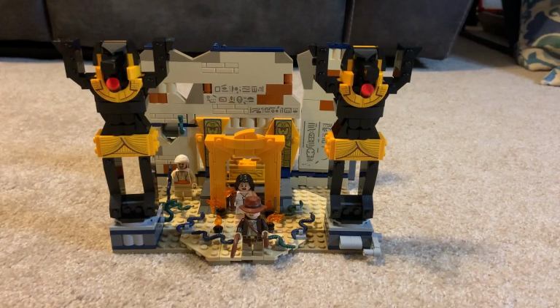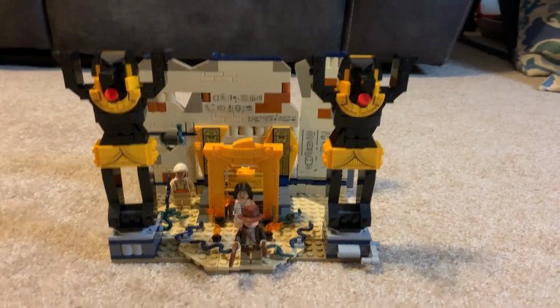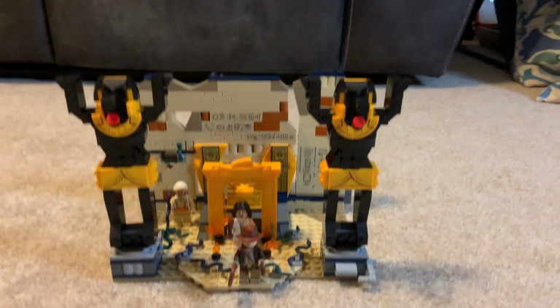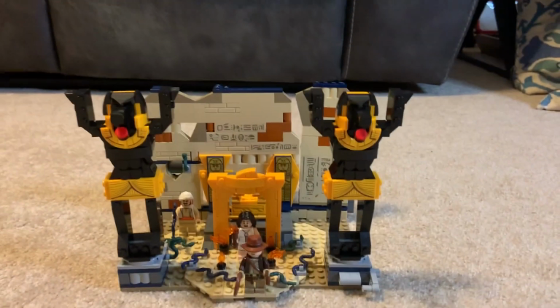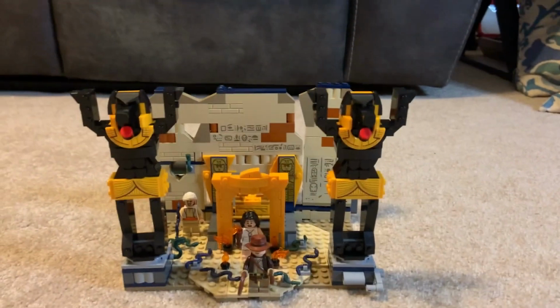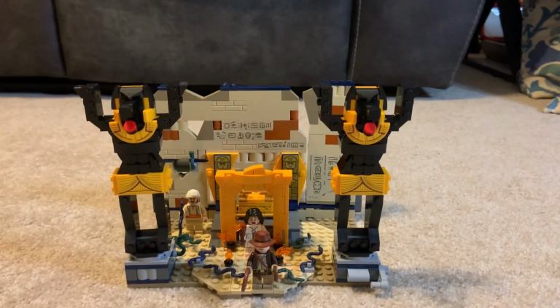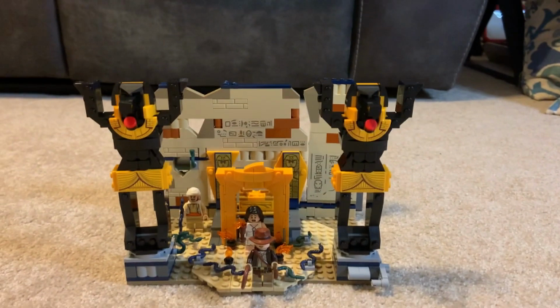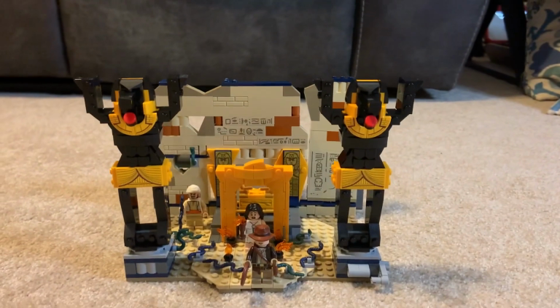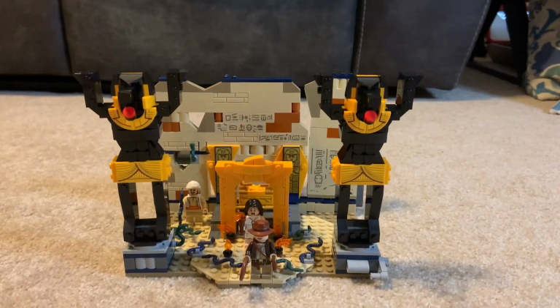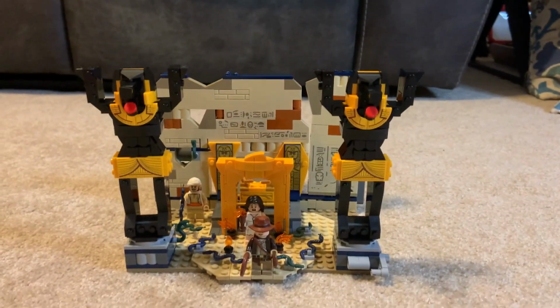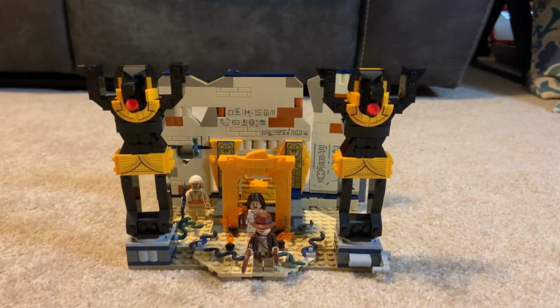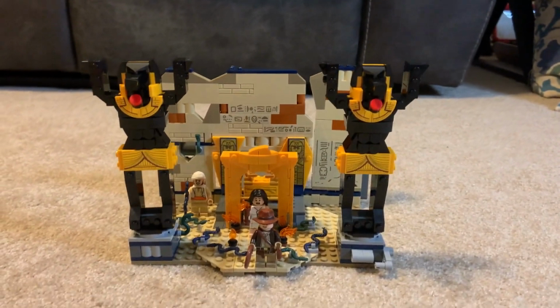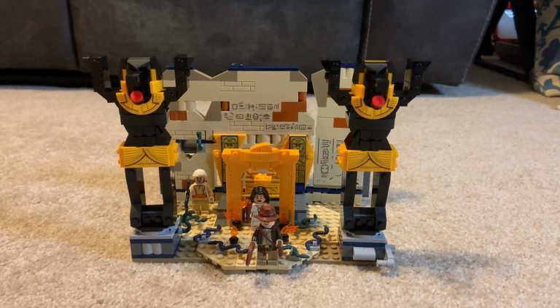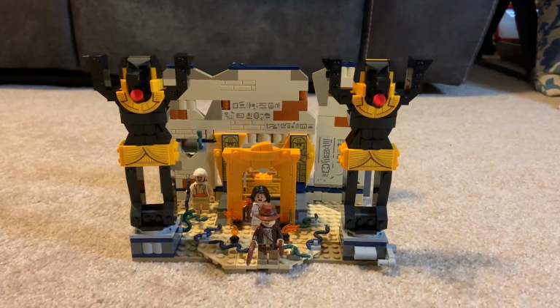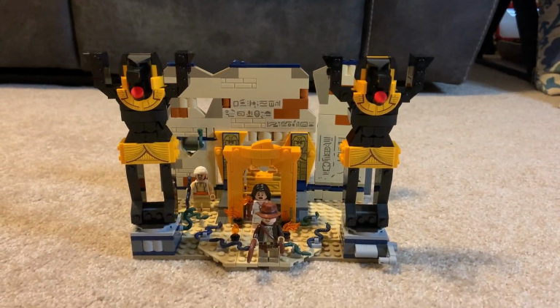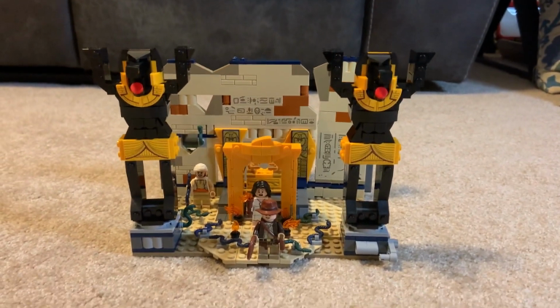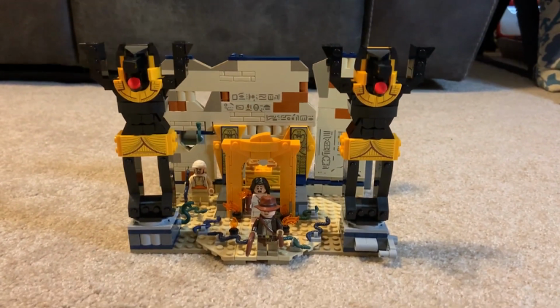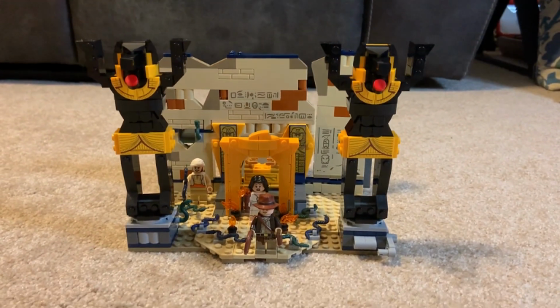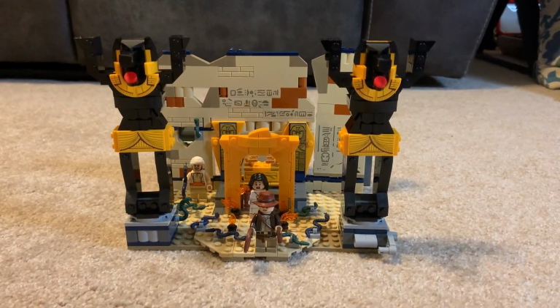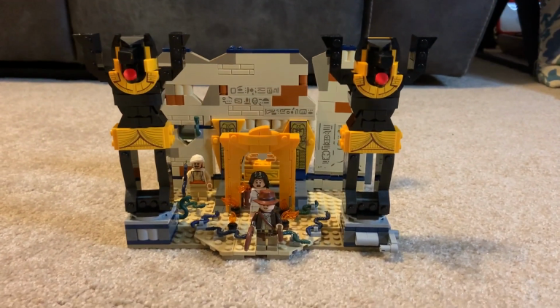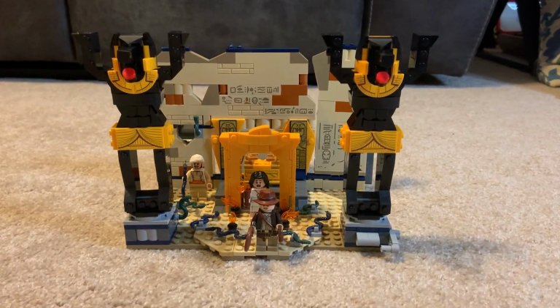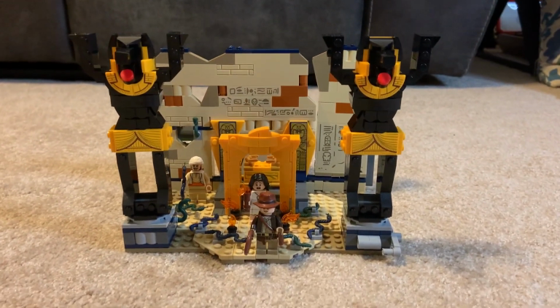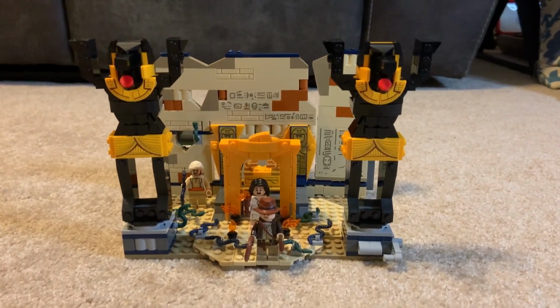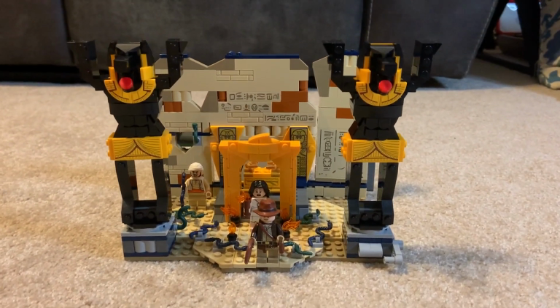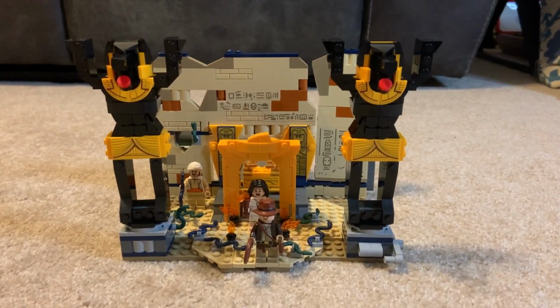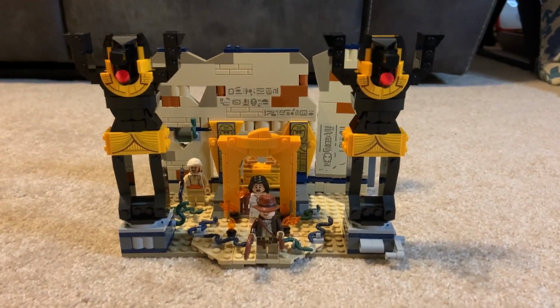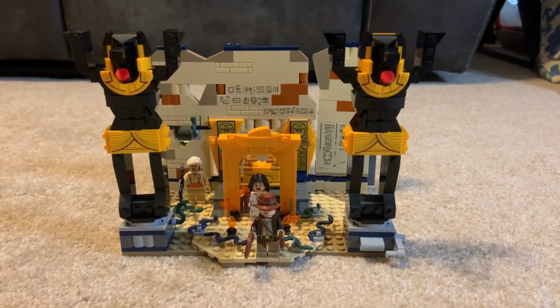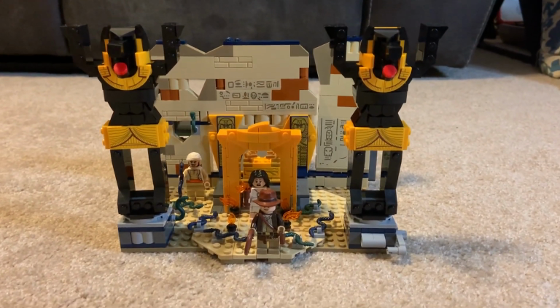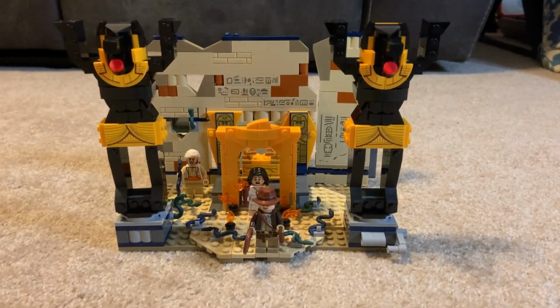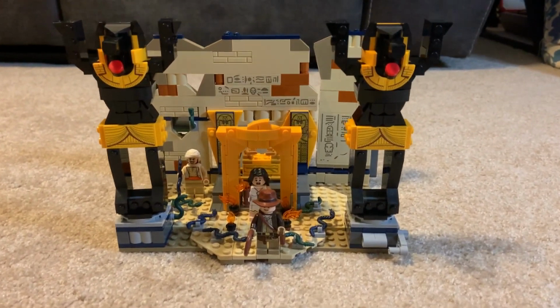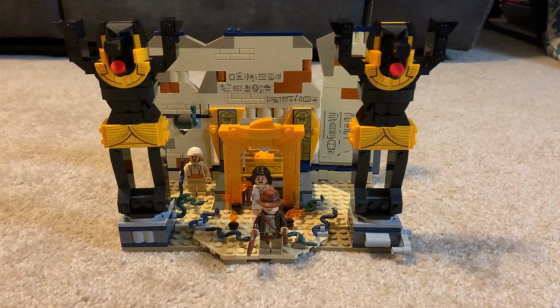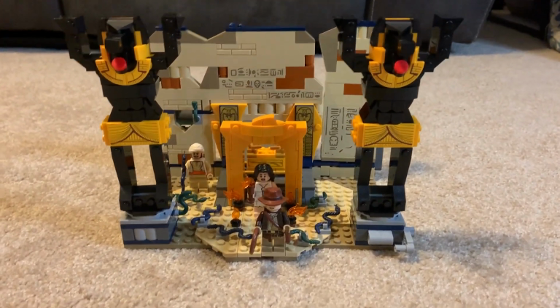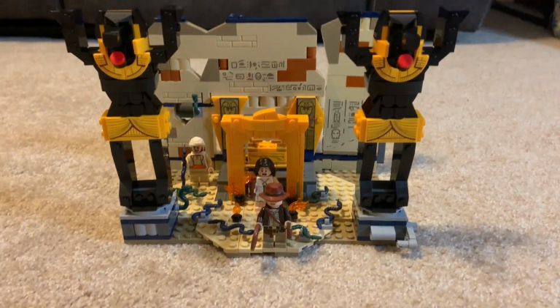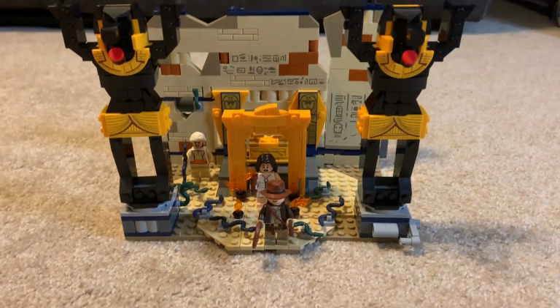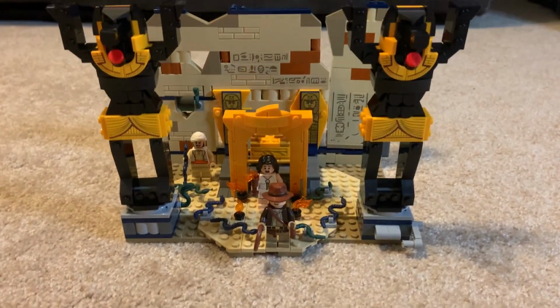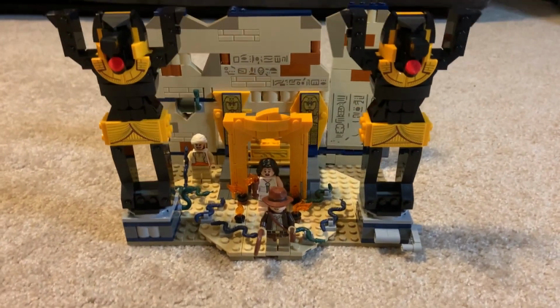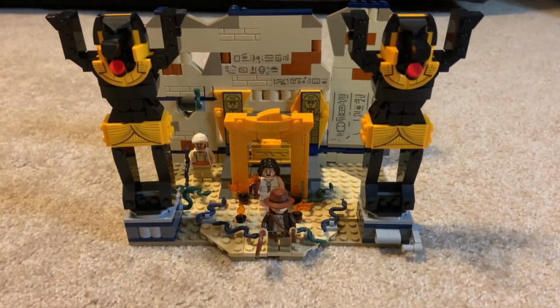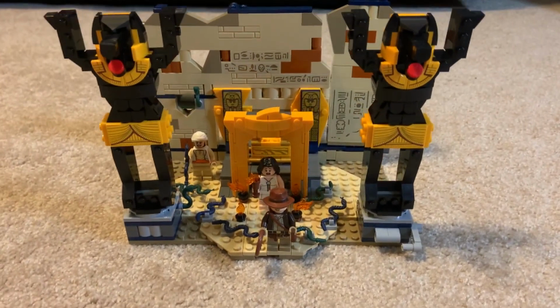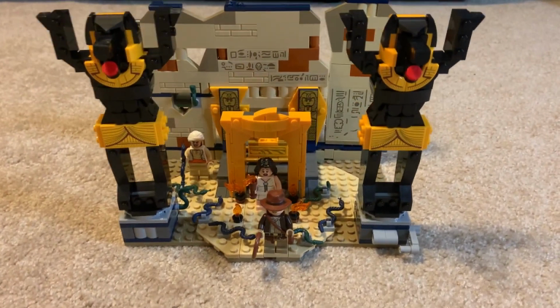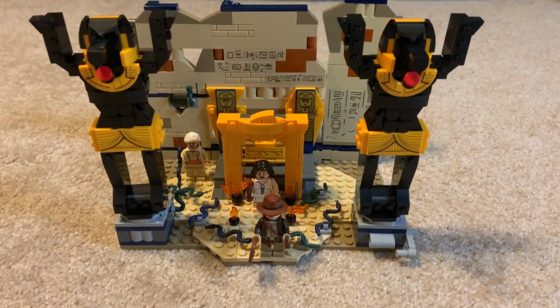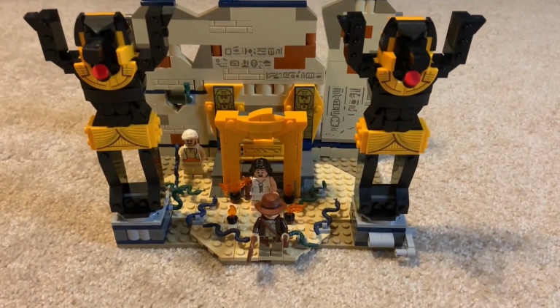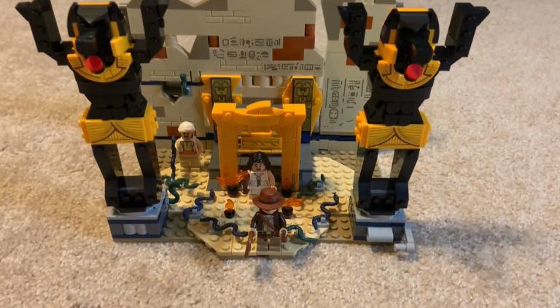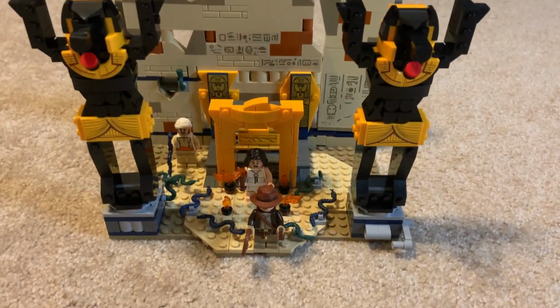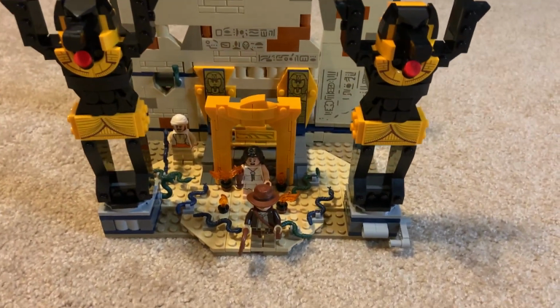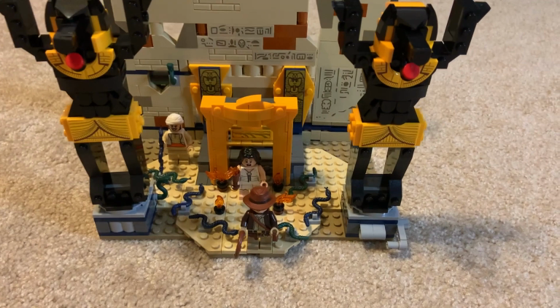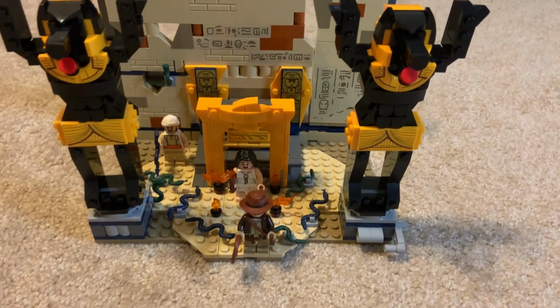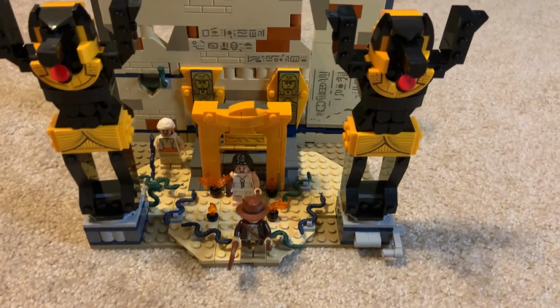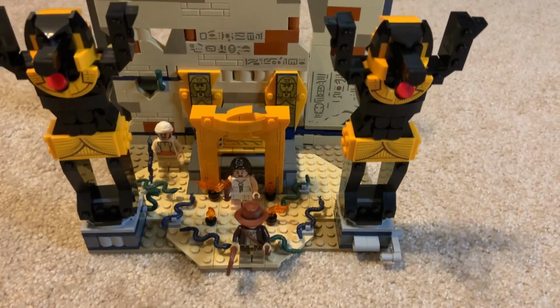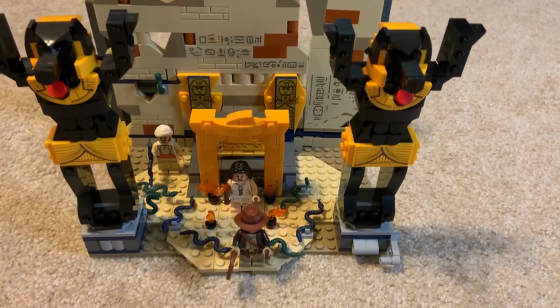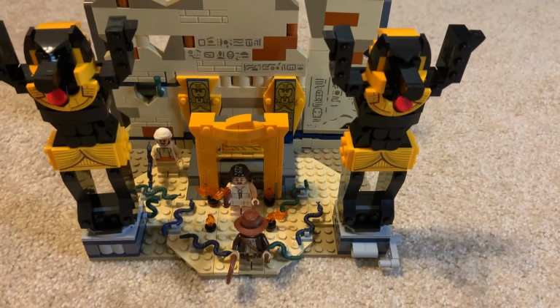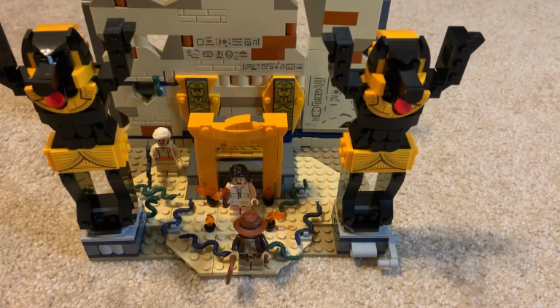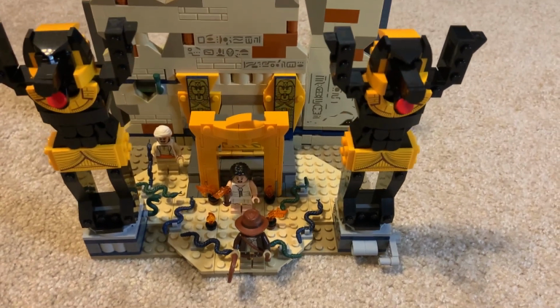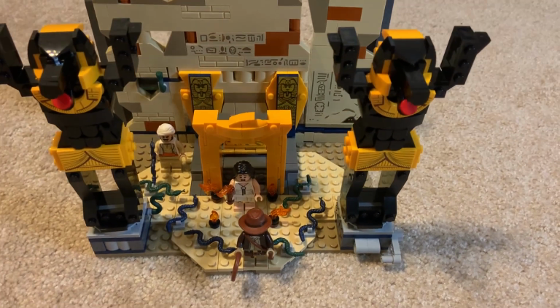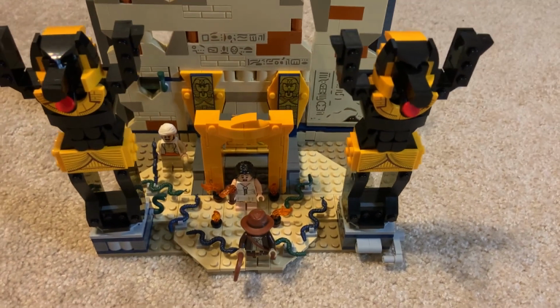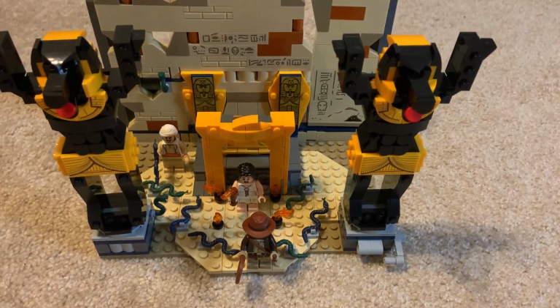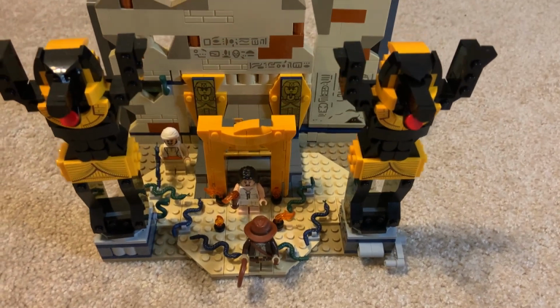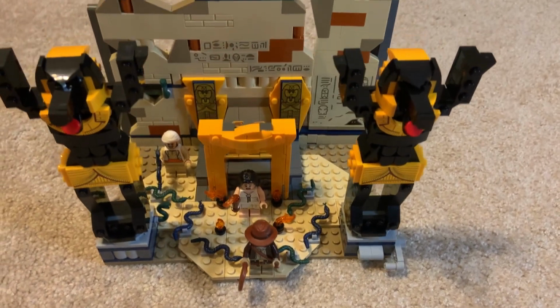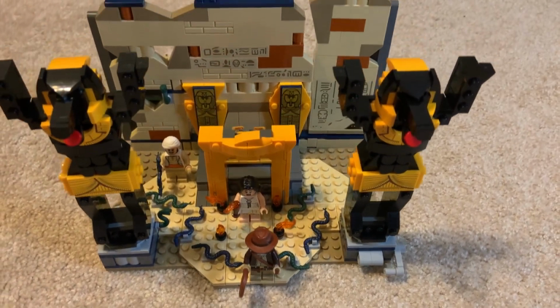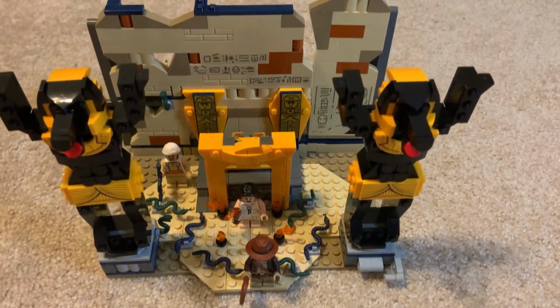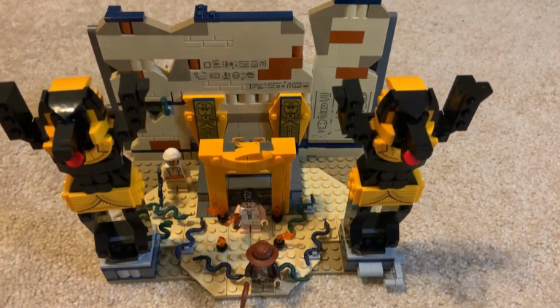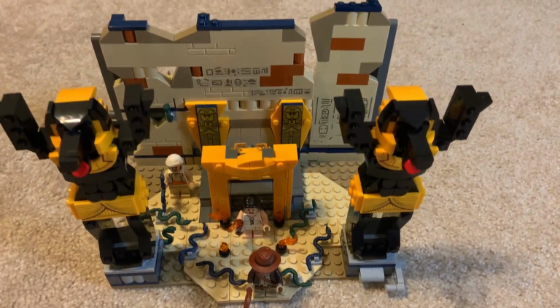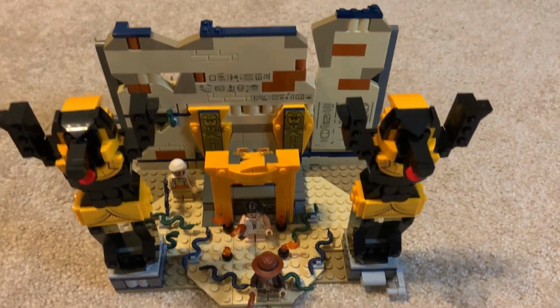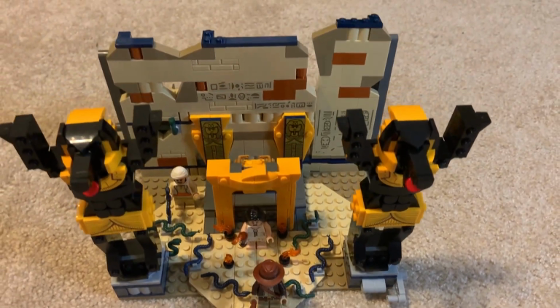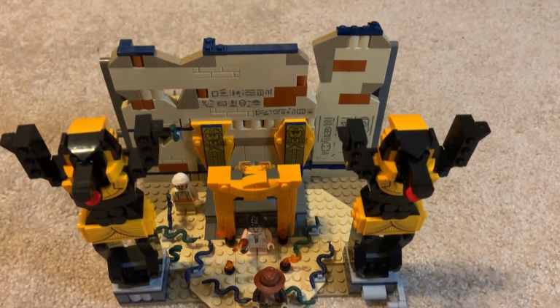Who doesn't love a good Lego set? And this 600 piece Escape from the Lost Tomb from the Indiana Jones movie is no exception.